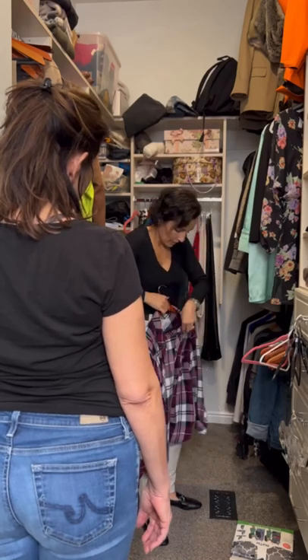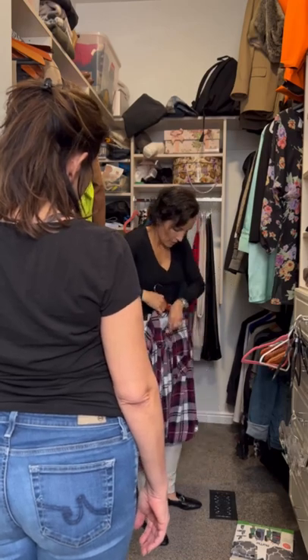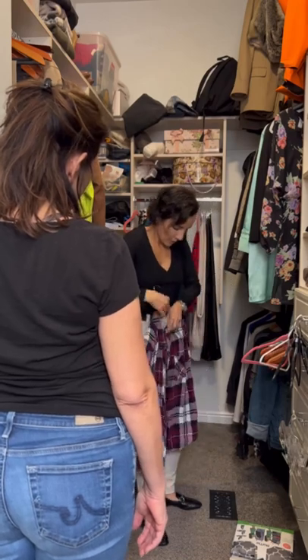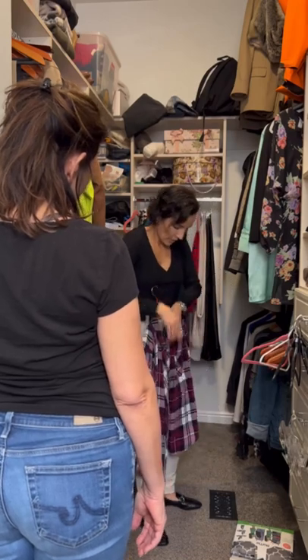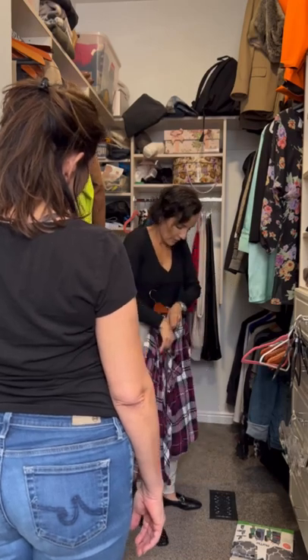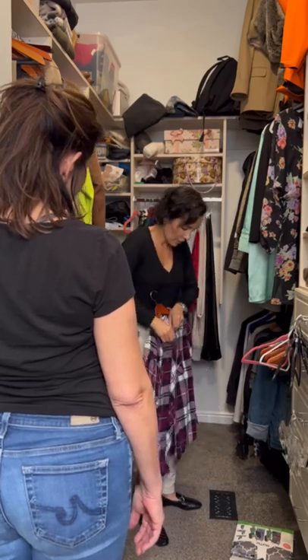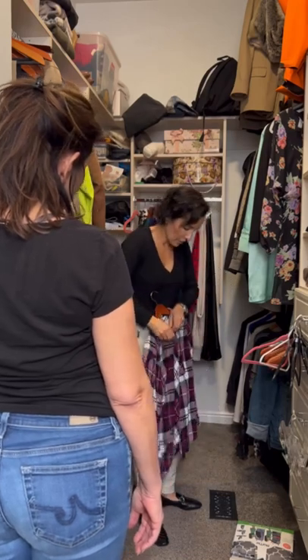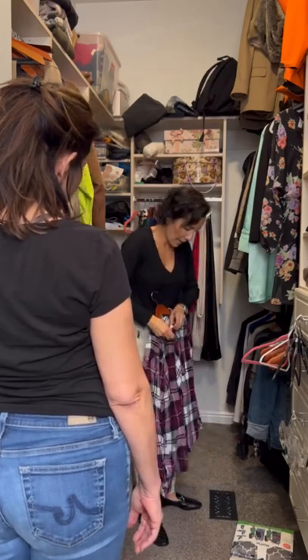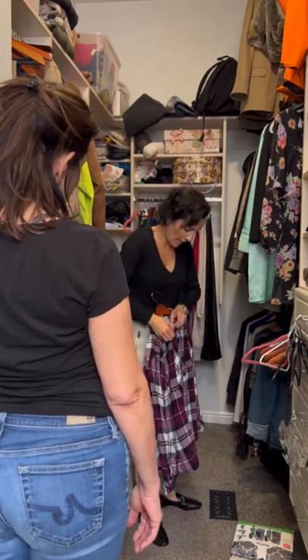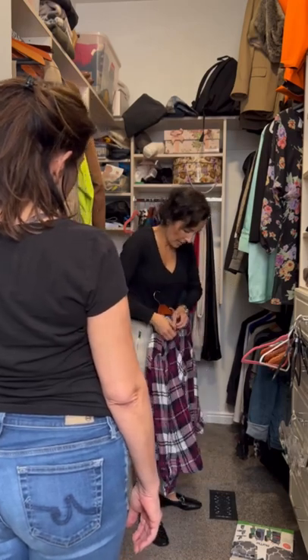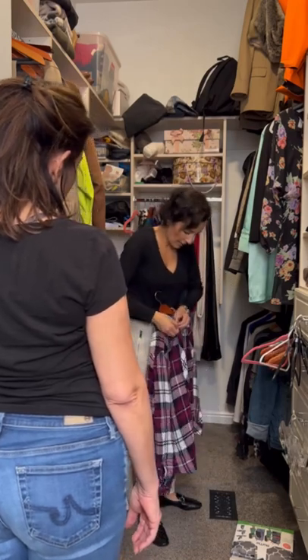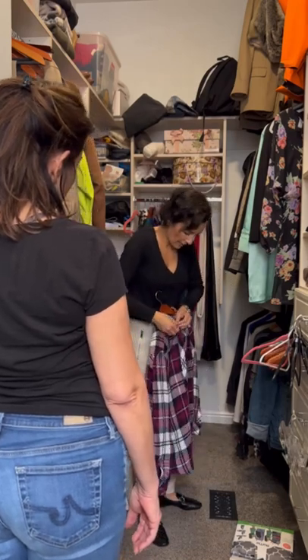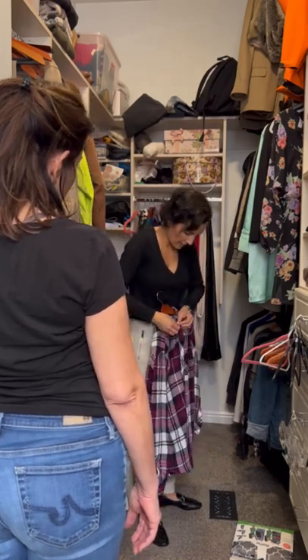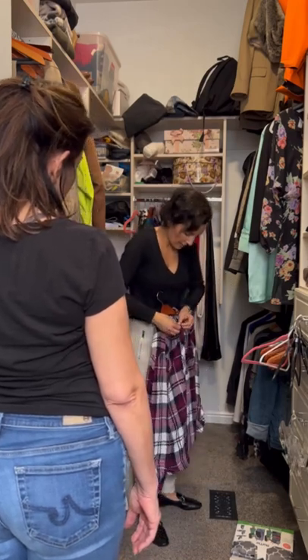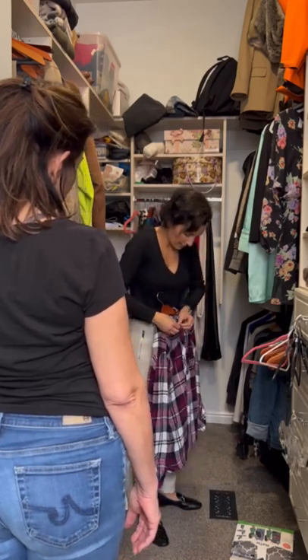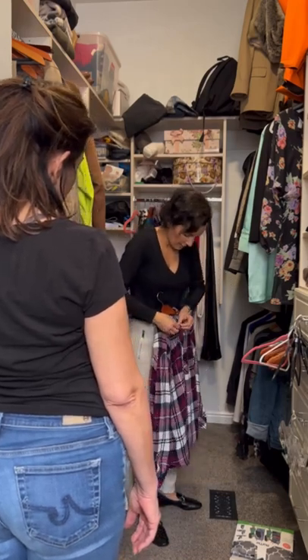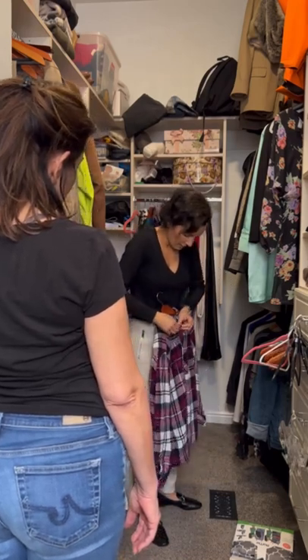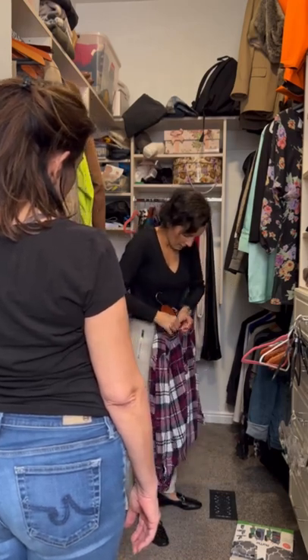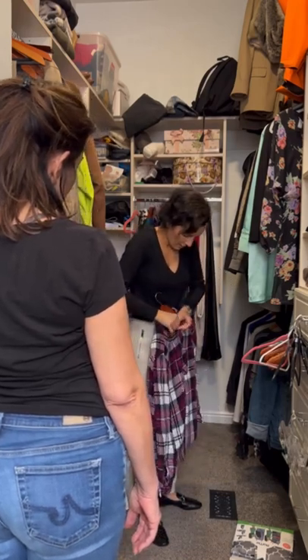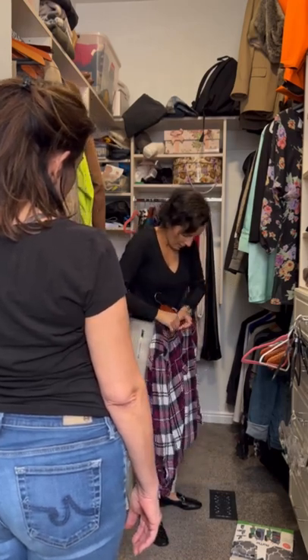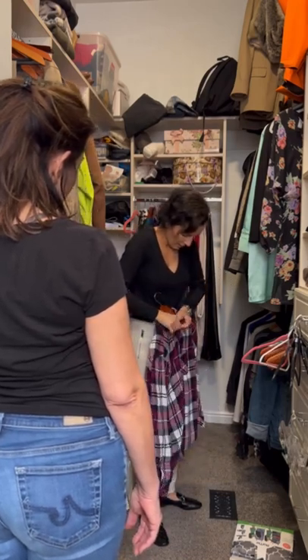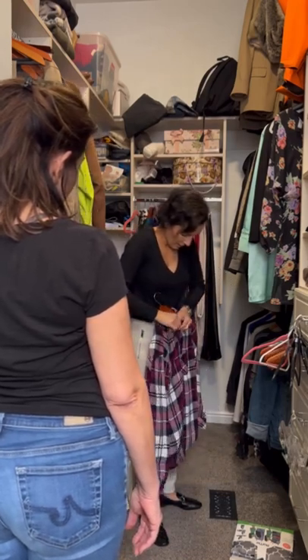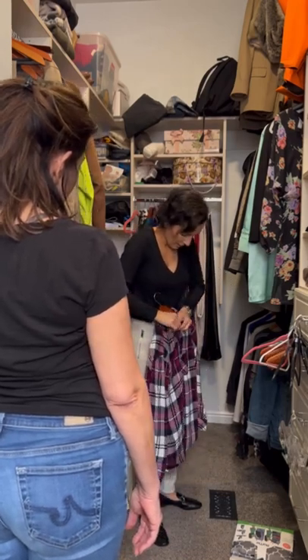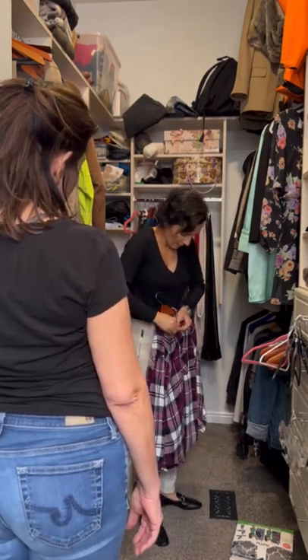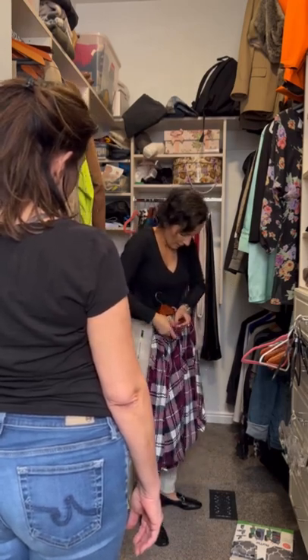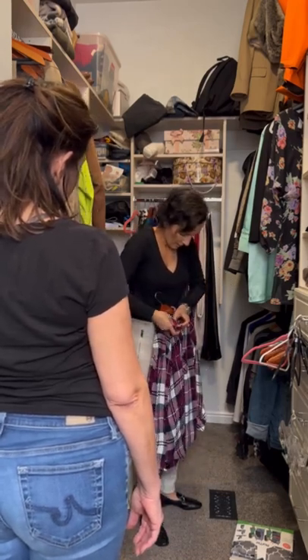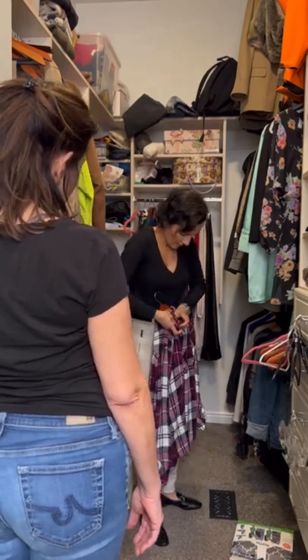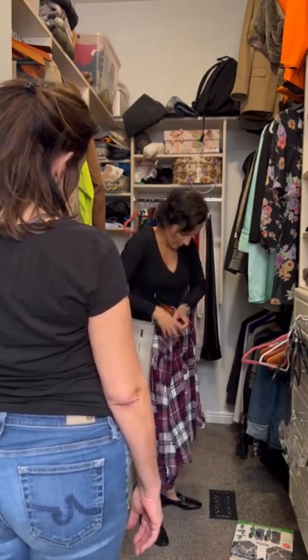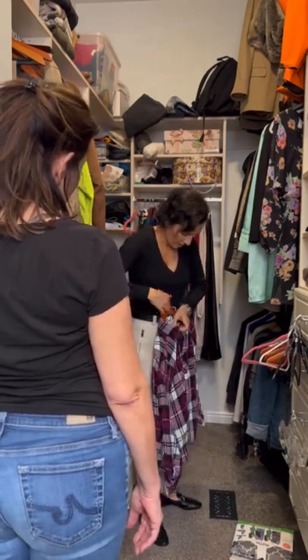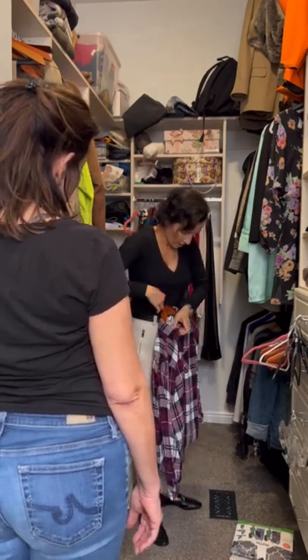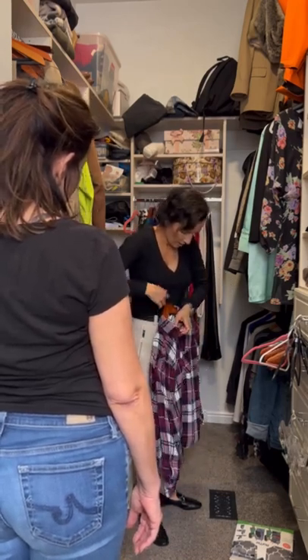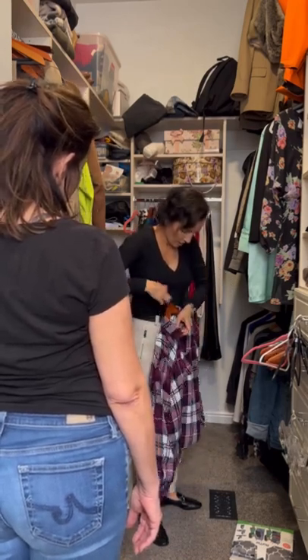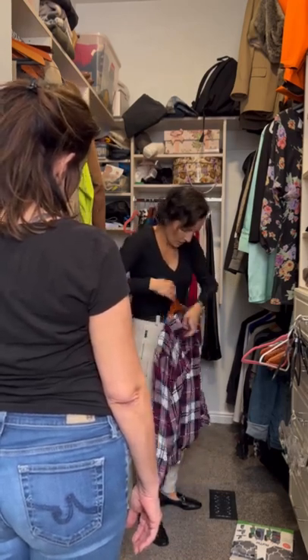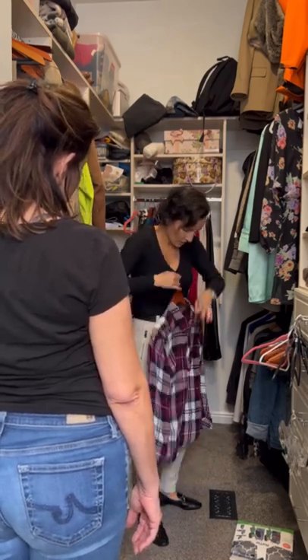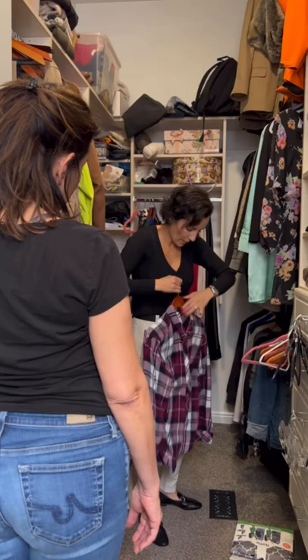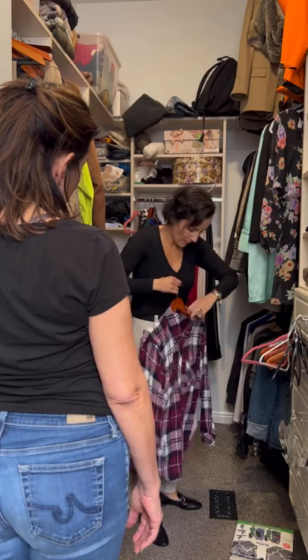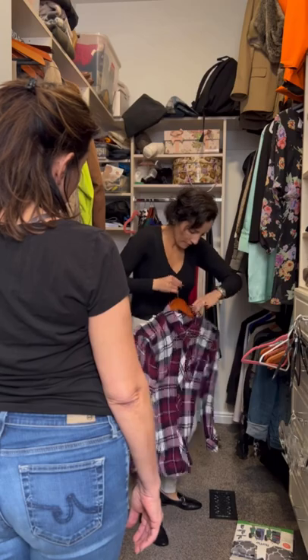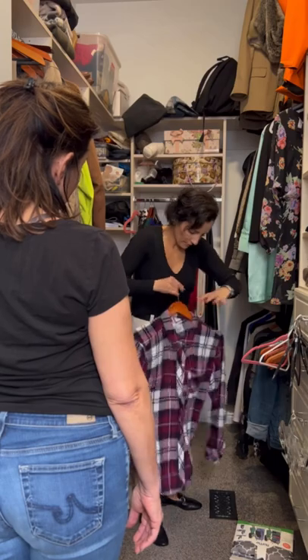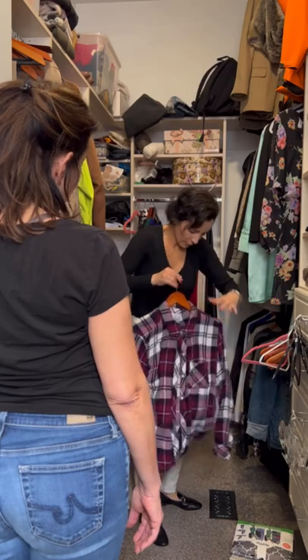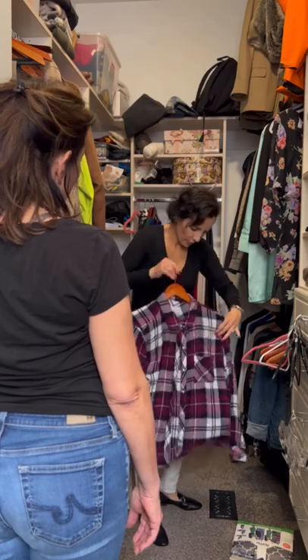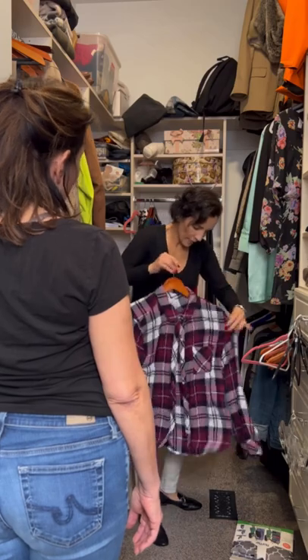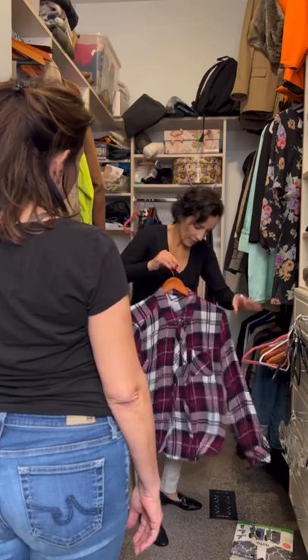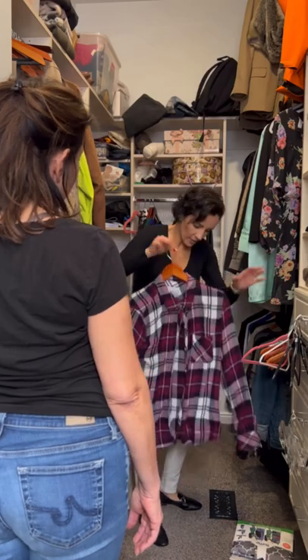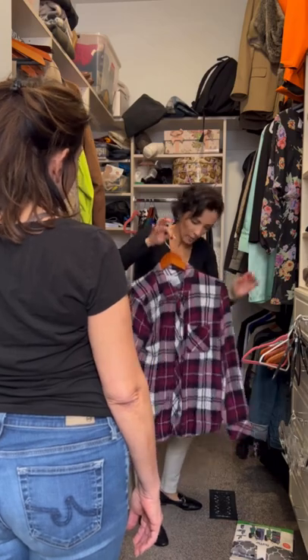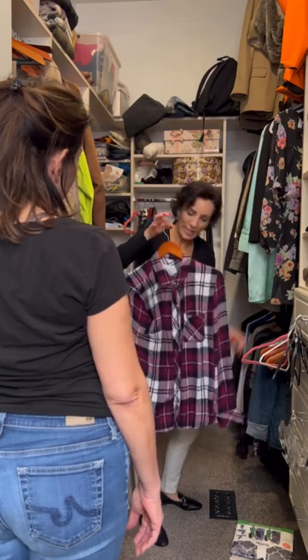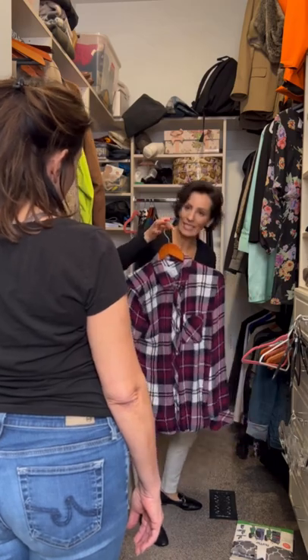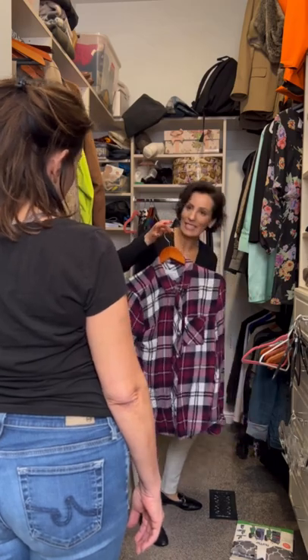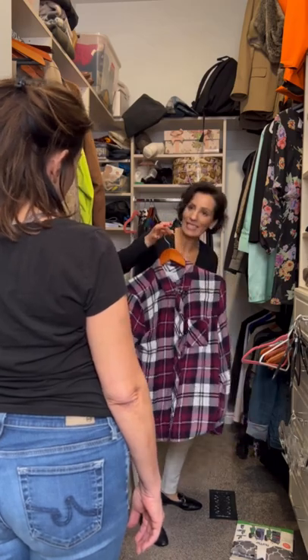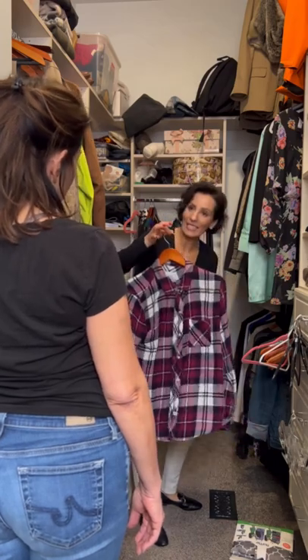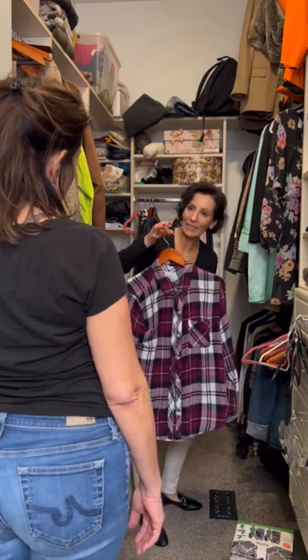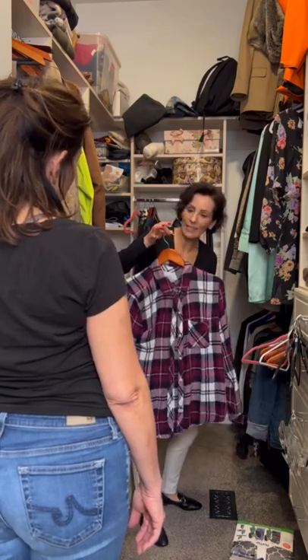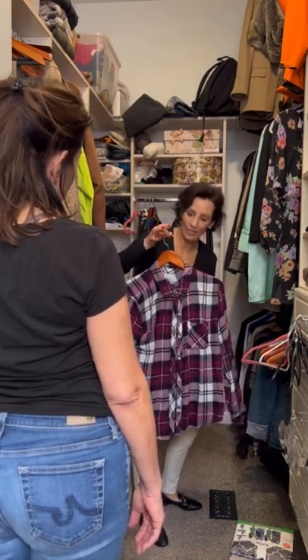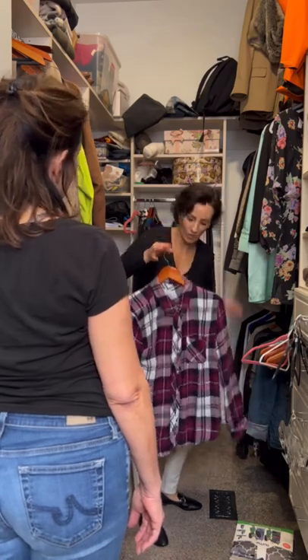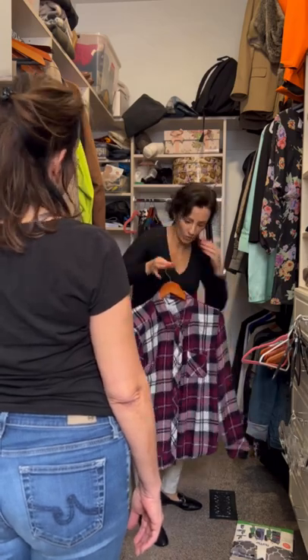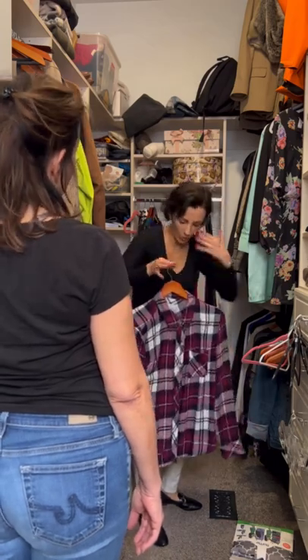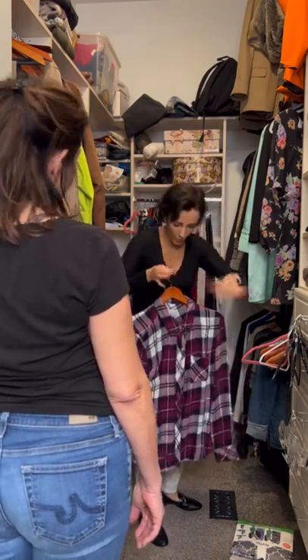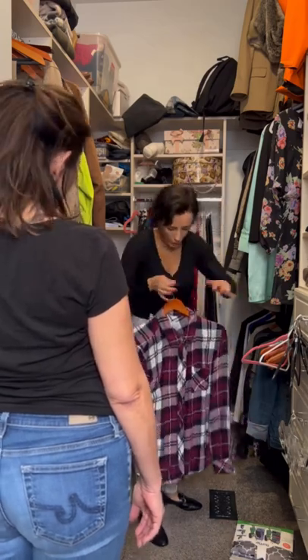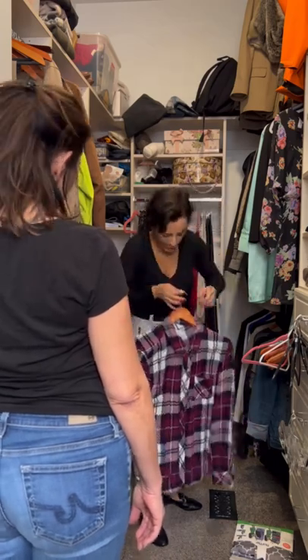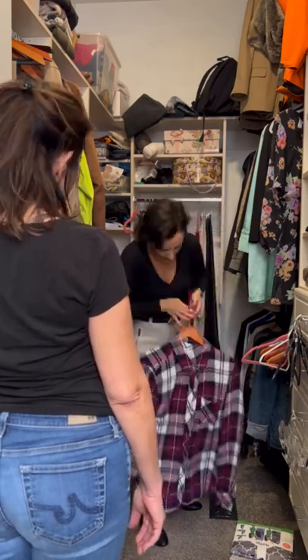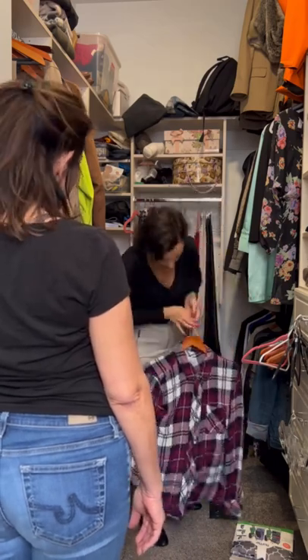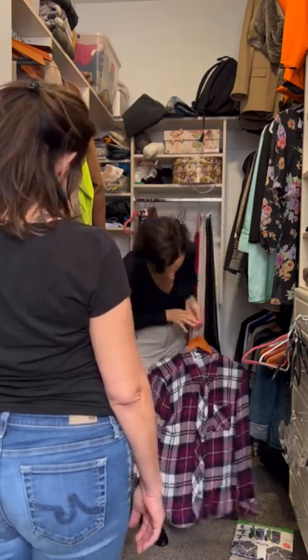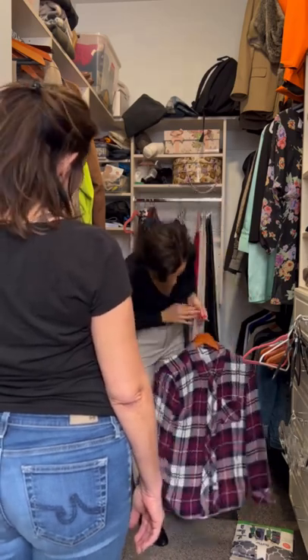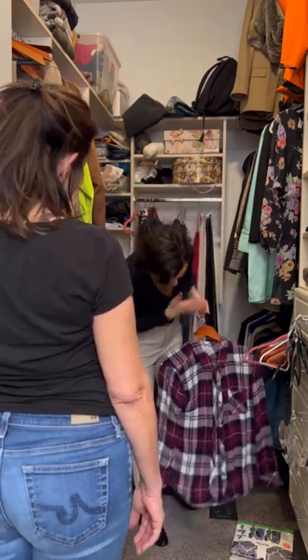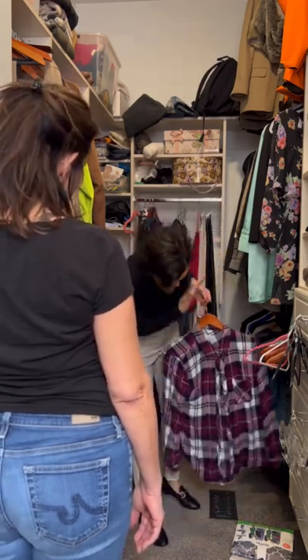So whenever you hang something that has a collar, always button the first button so it can sit like so. So when you get it out of the hanger, it's still helpful.